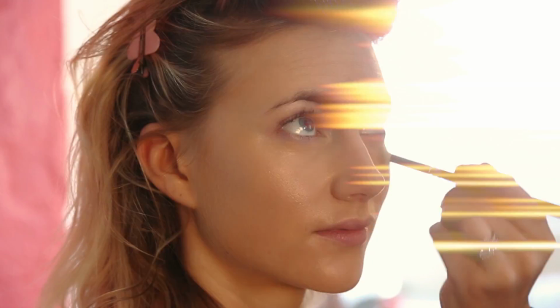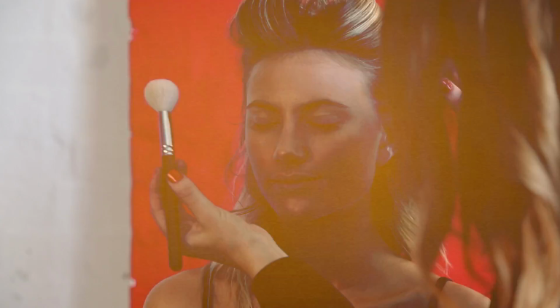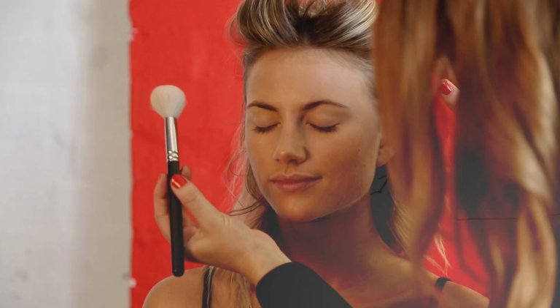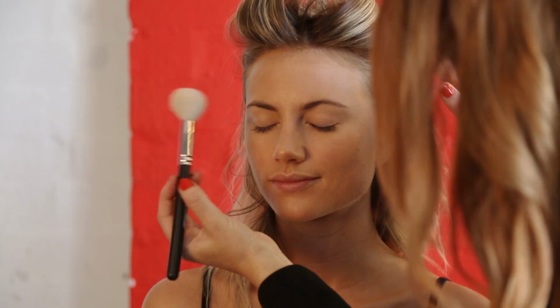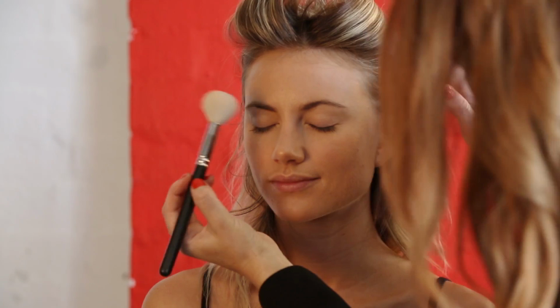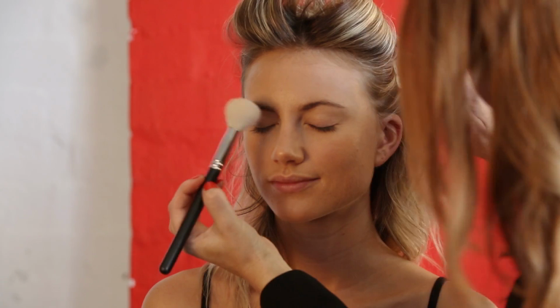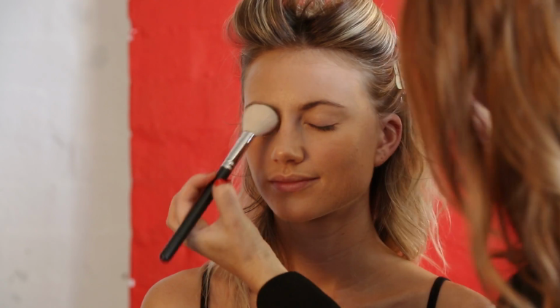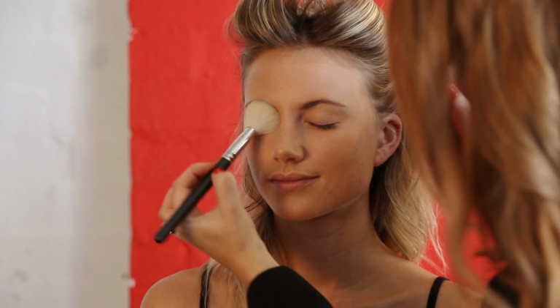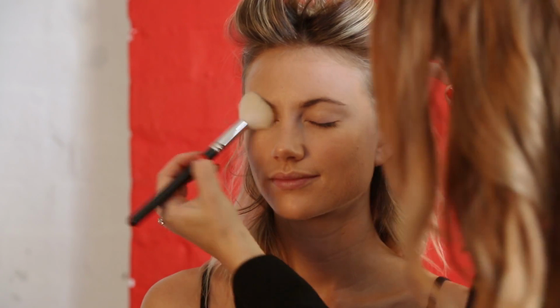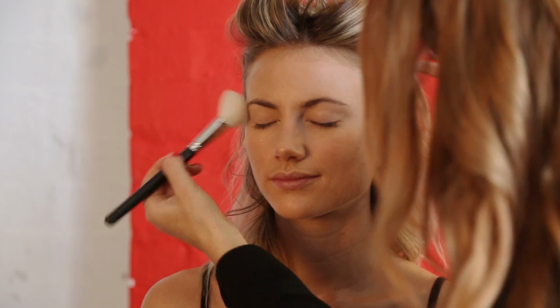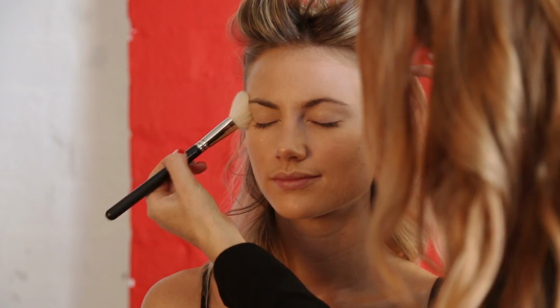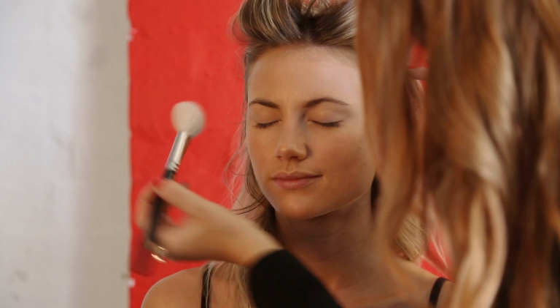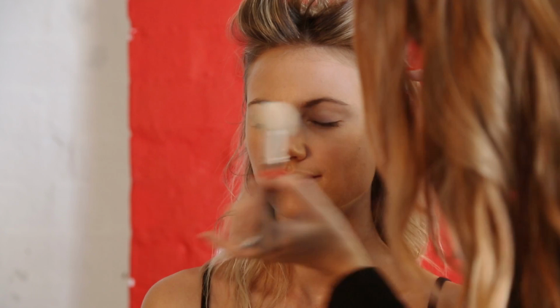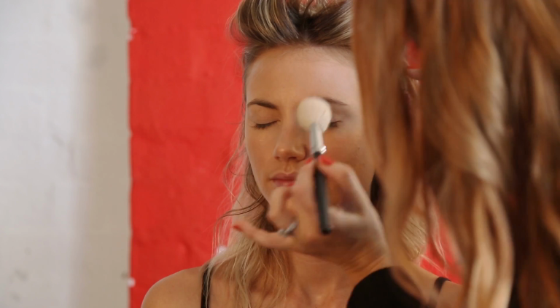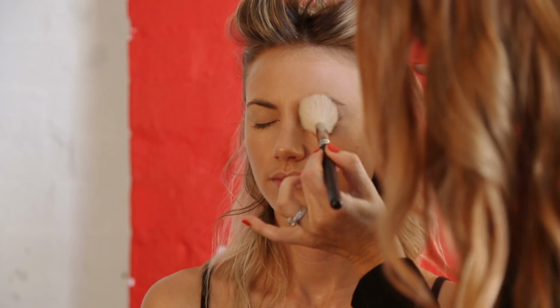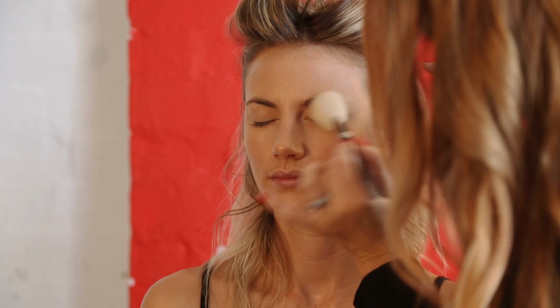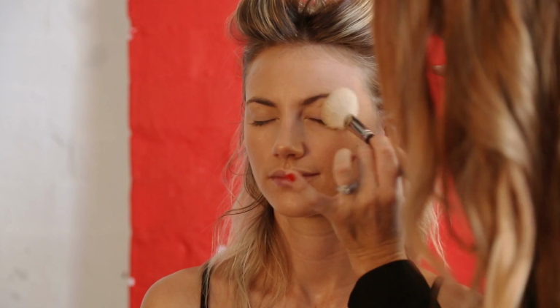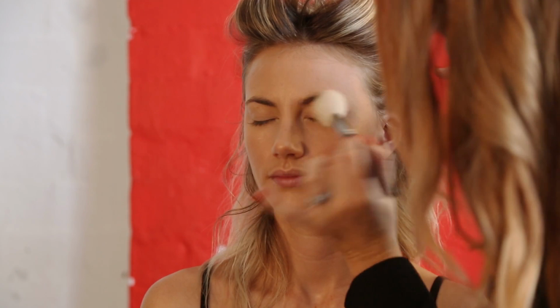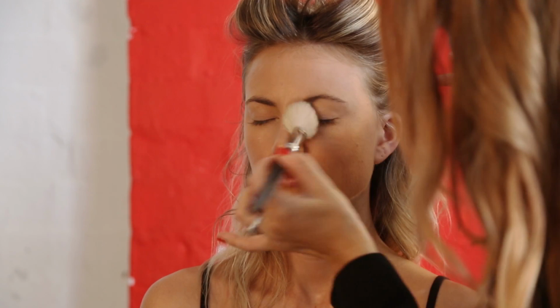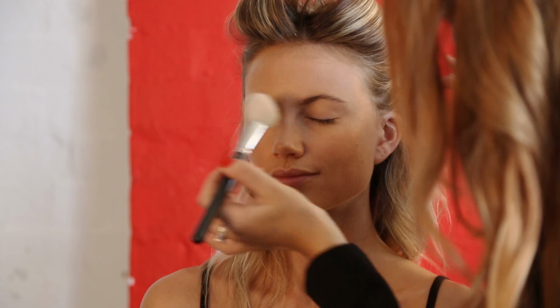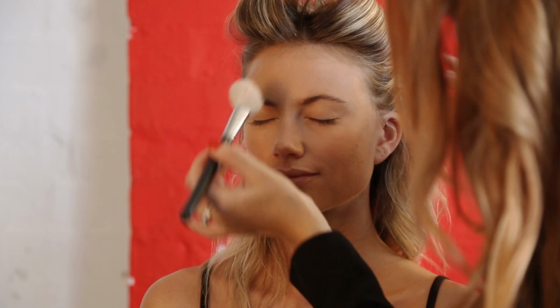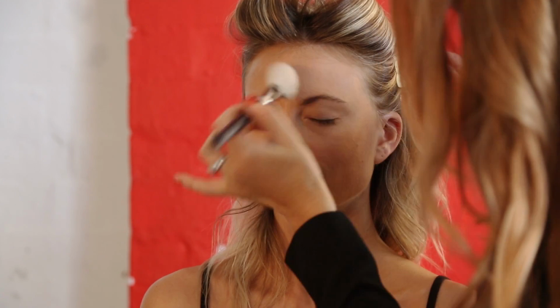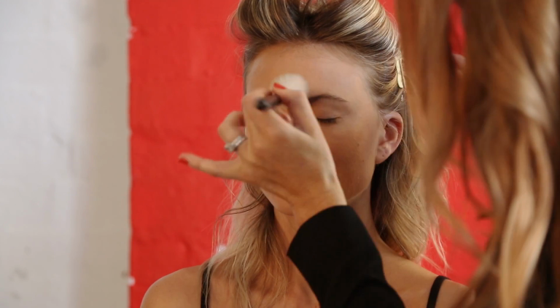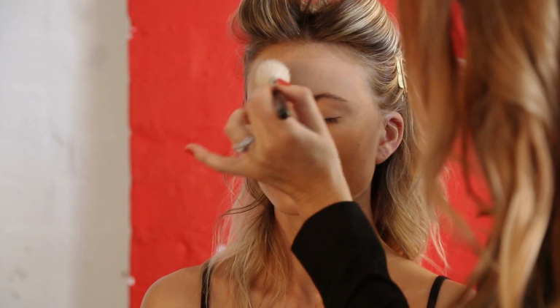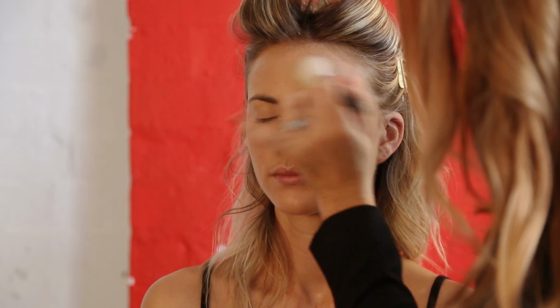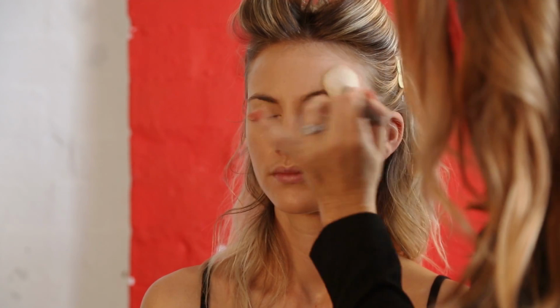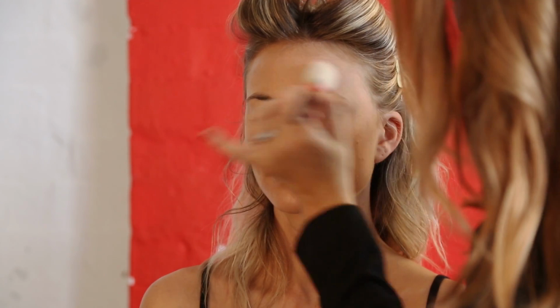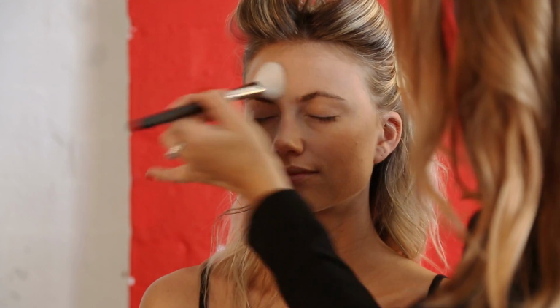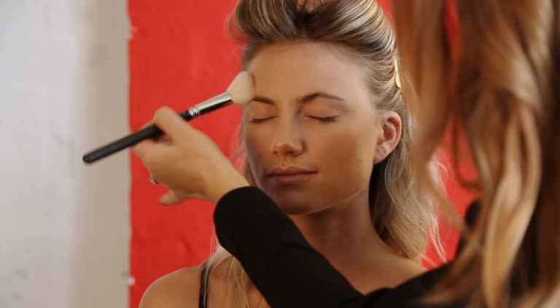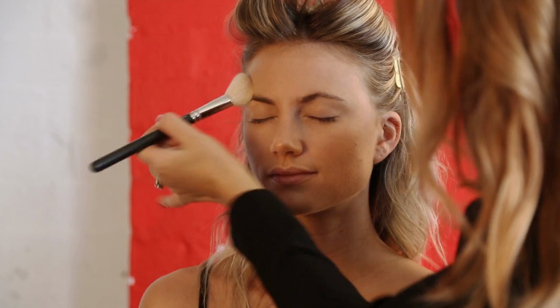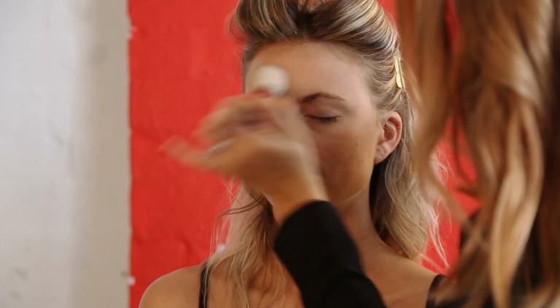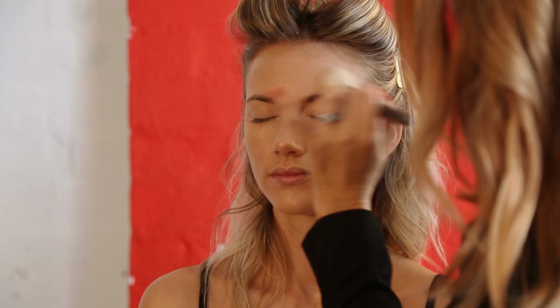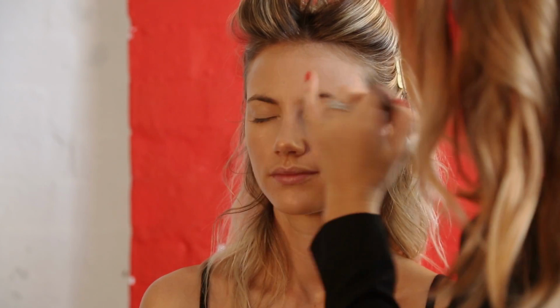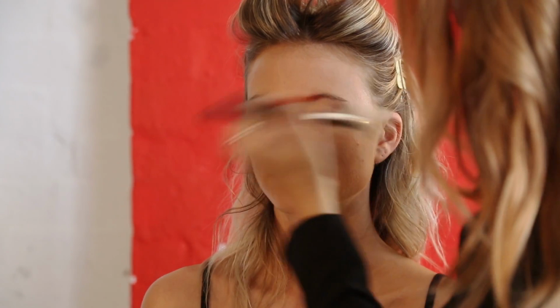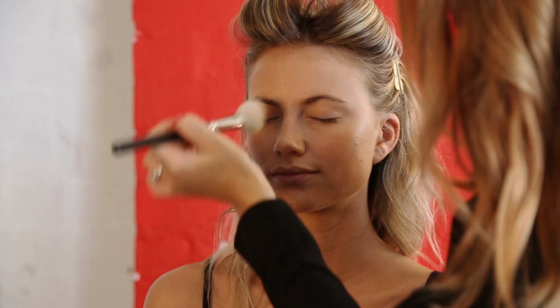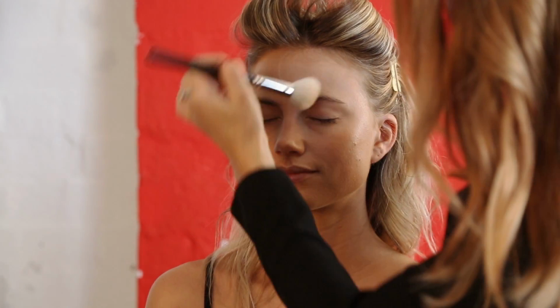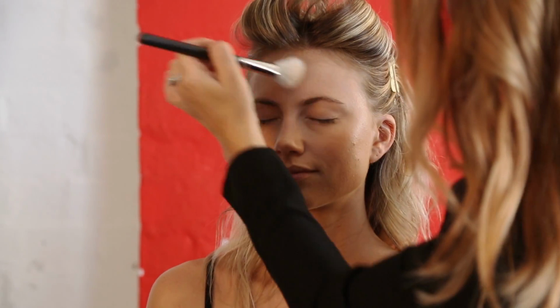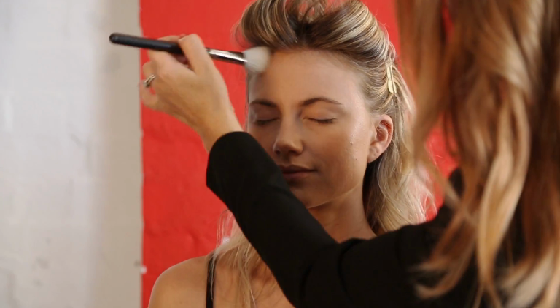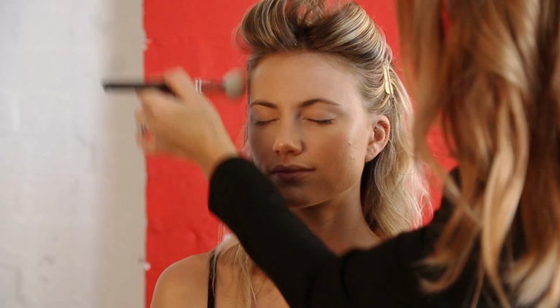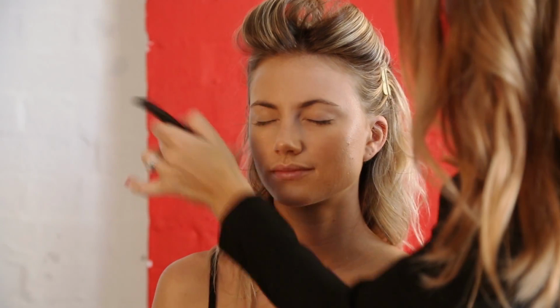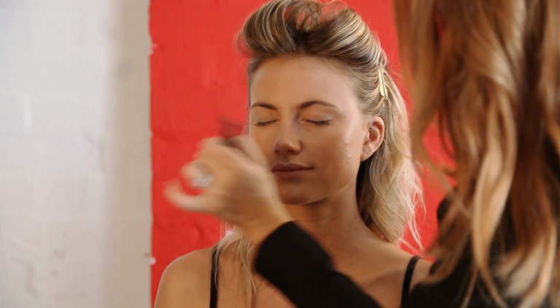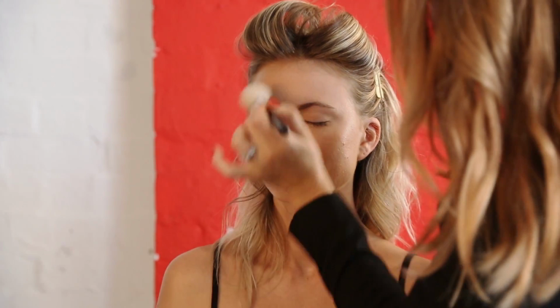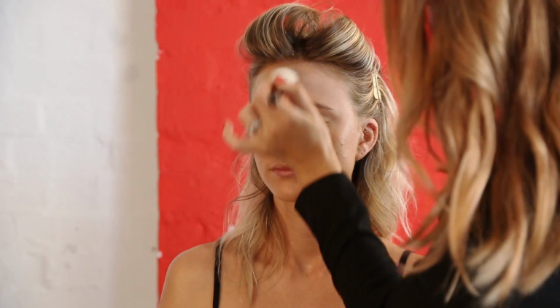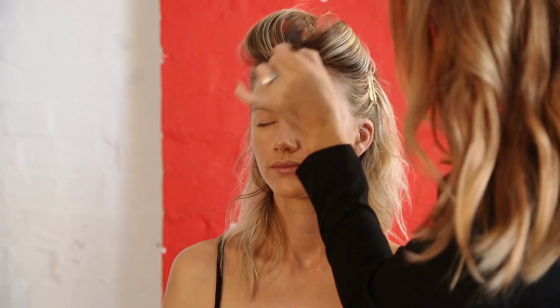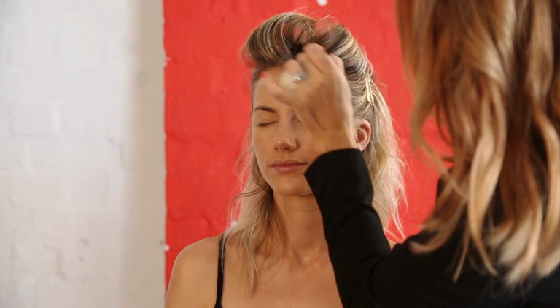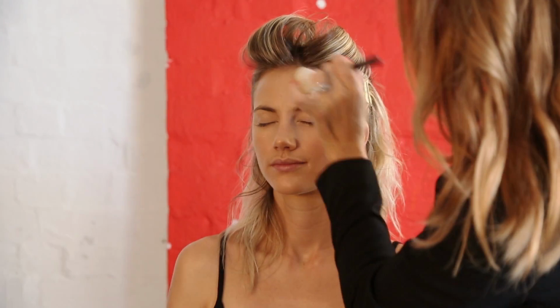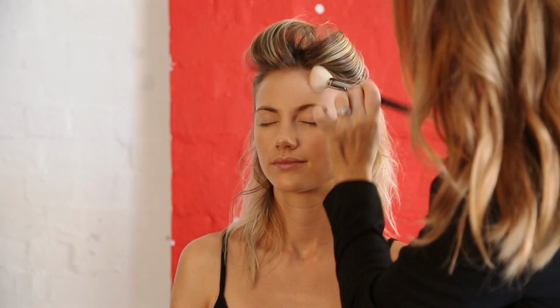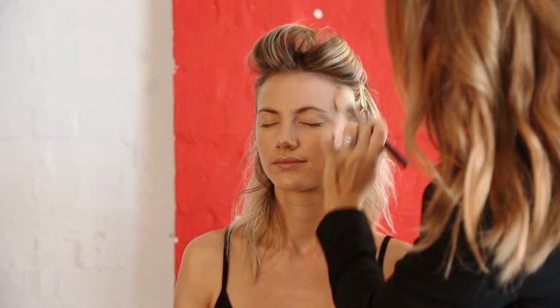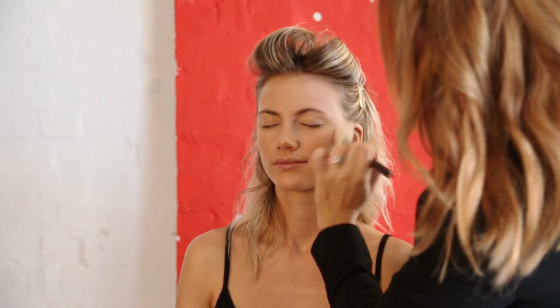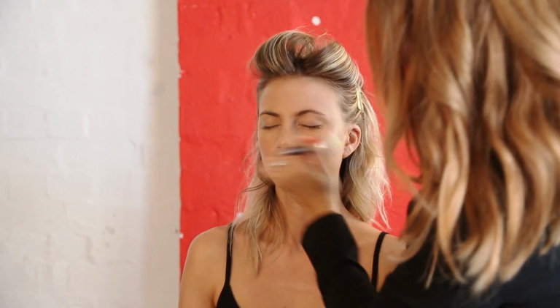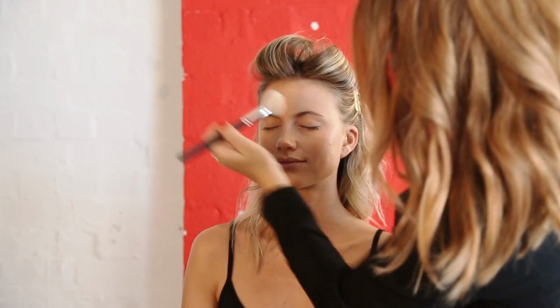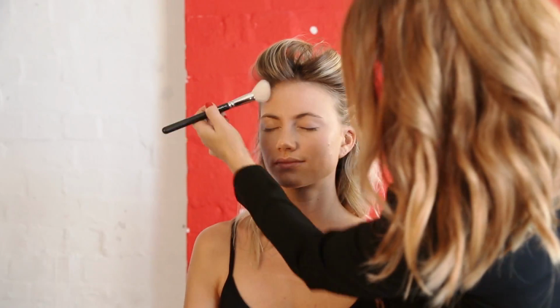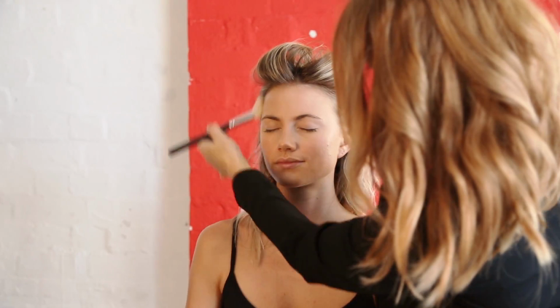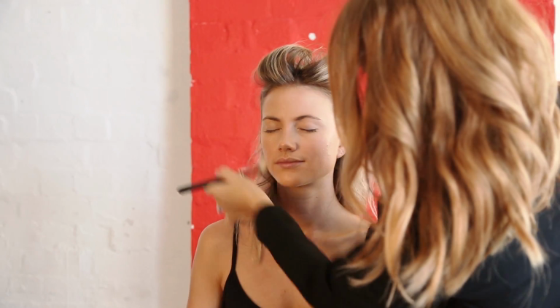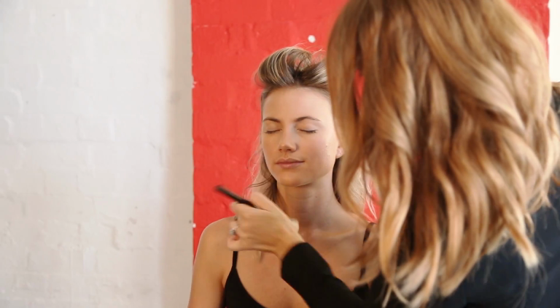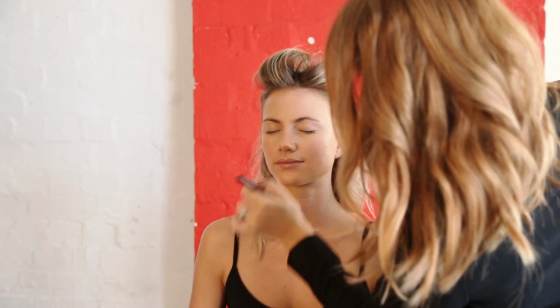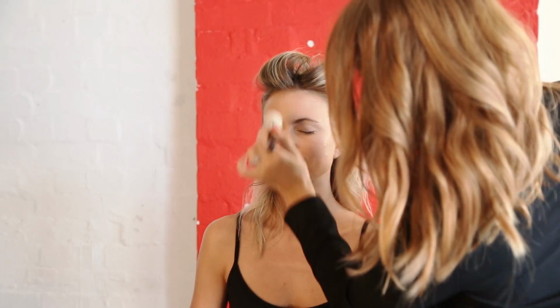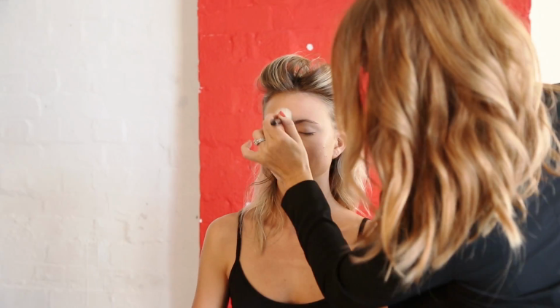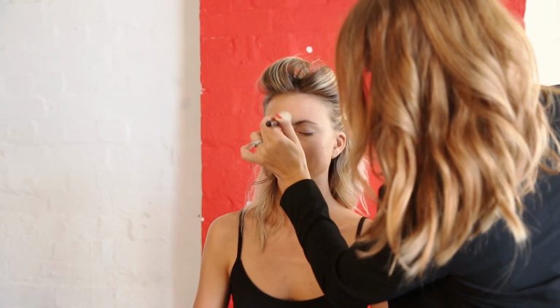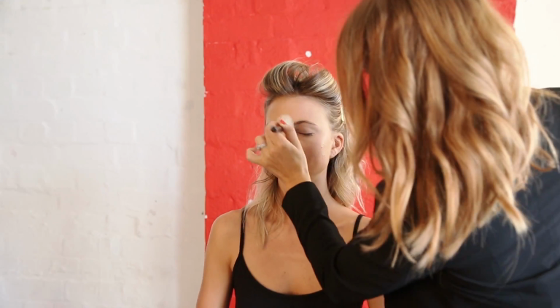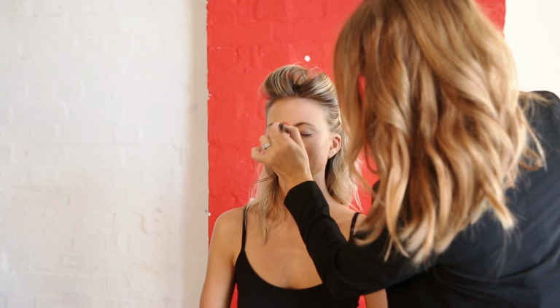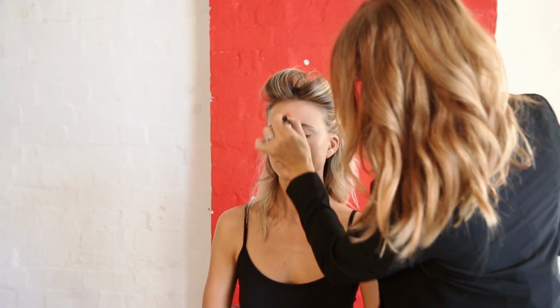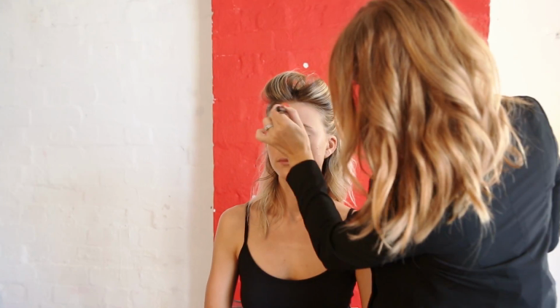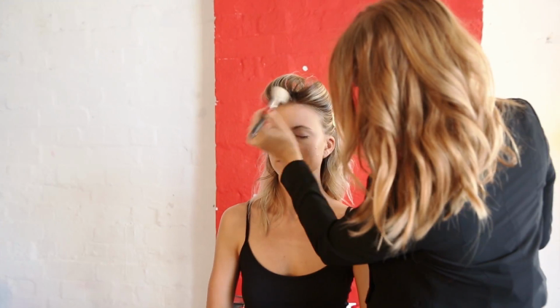Press in match perfection loose powder on the eyelids to set, and then anywhere you see a little bit of shine.